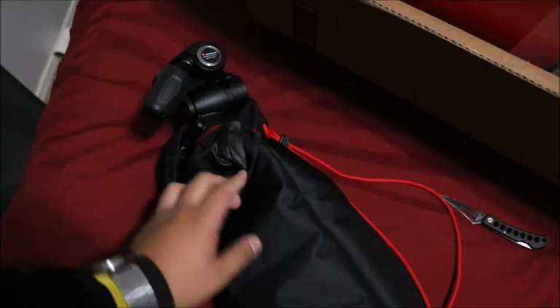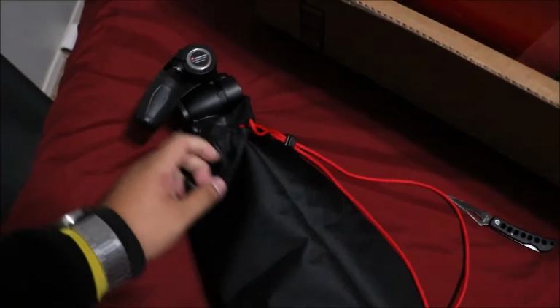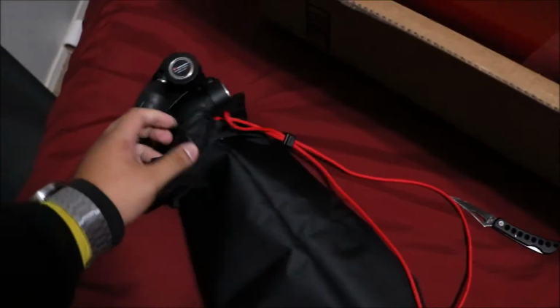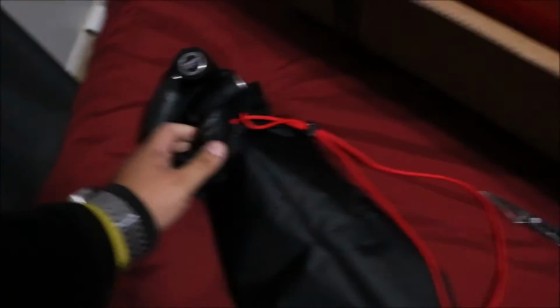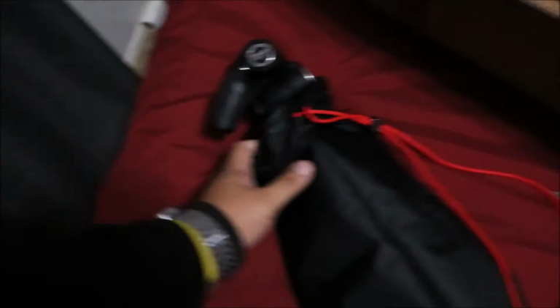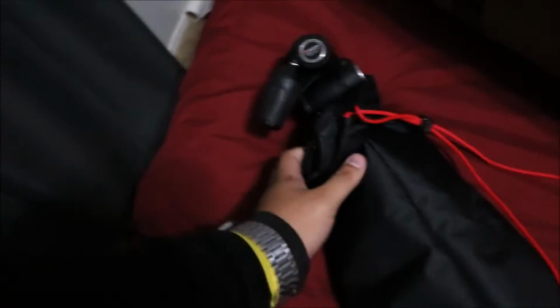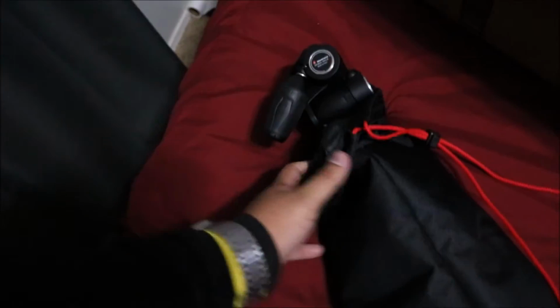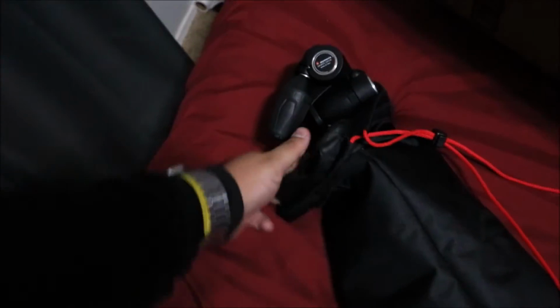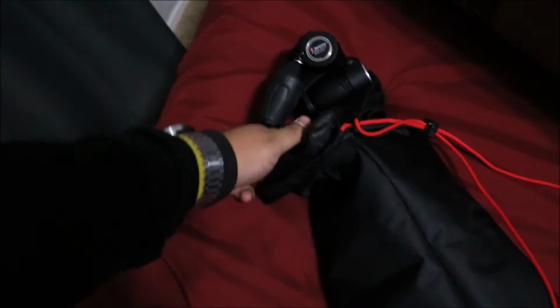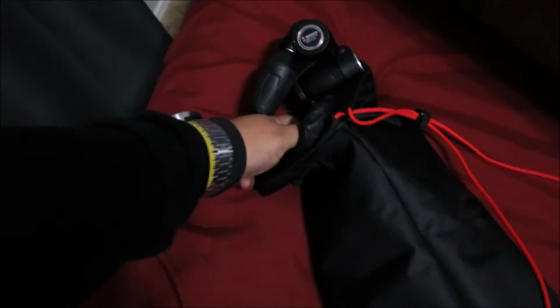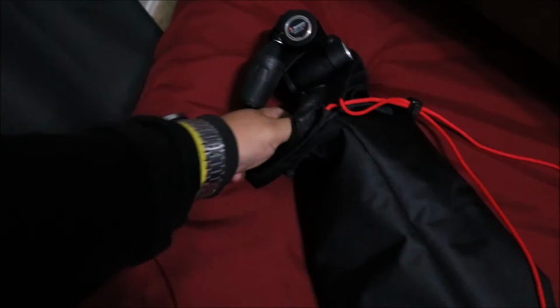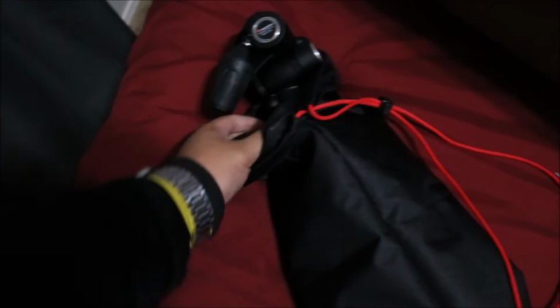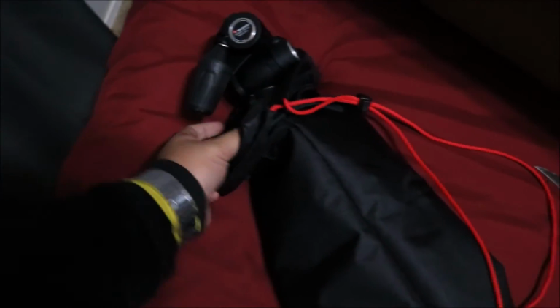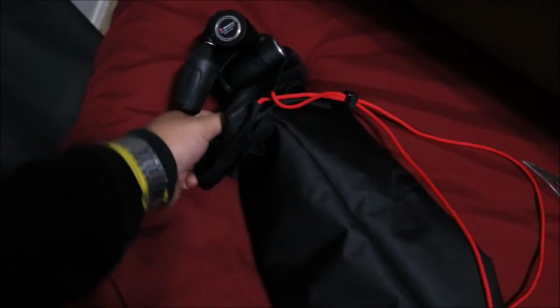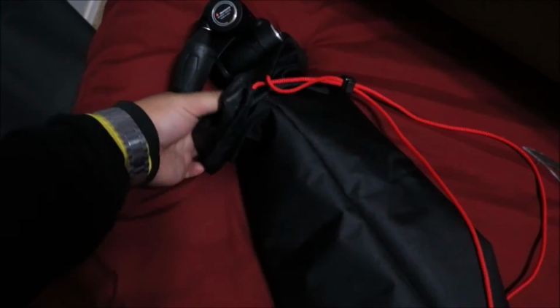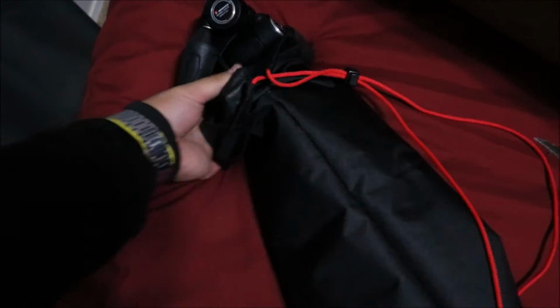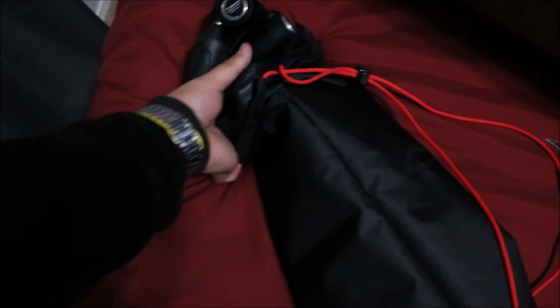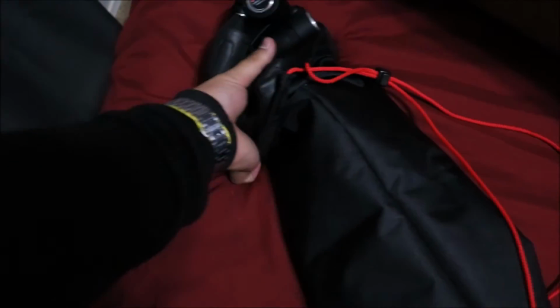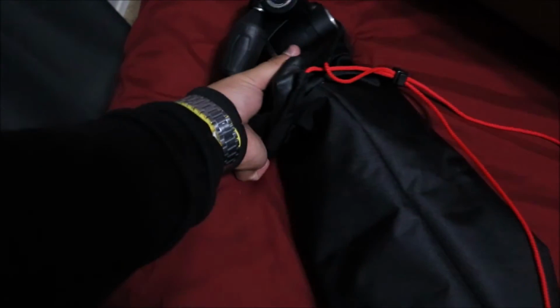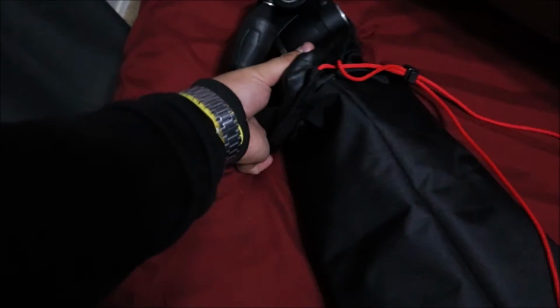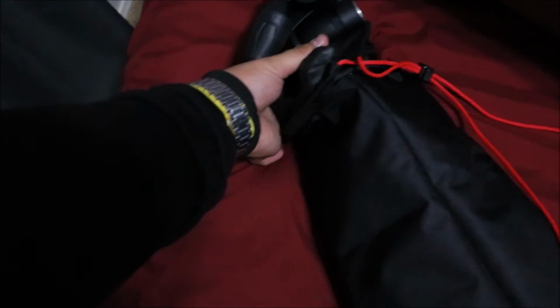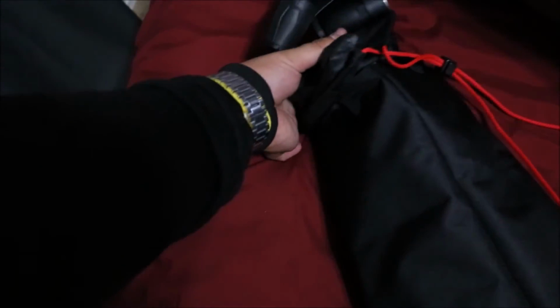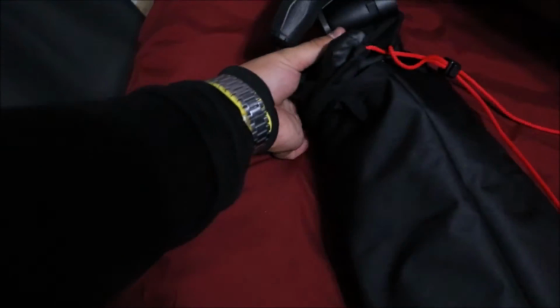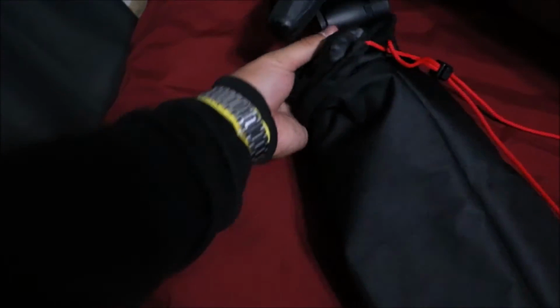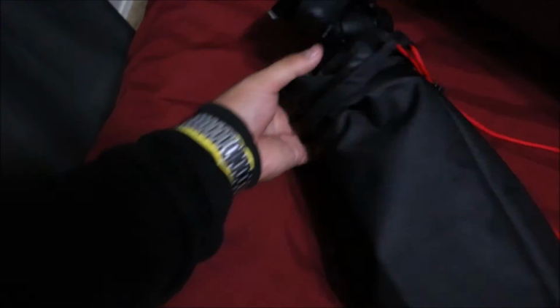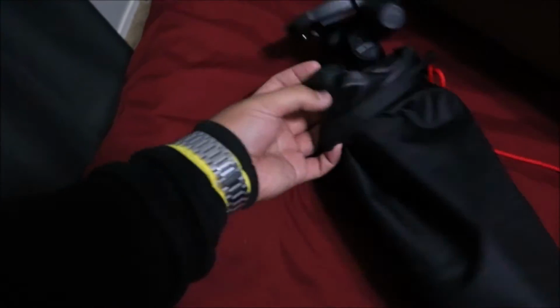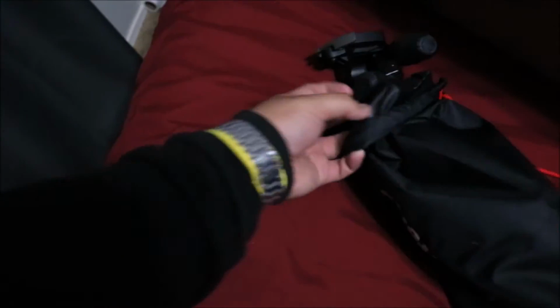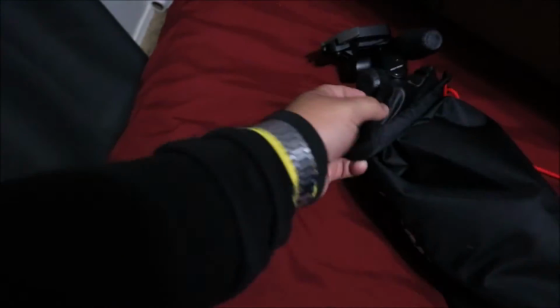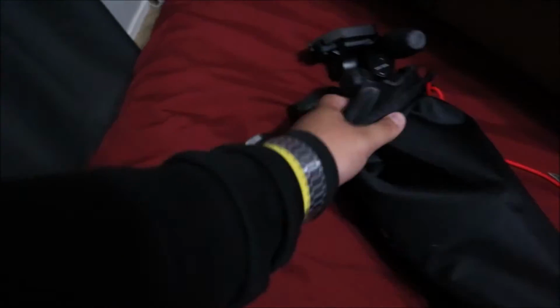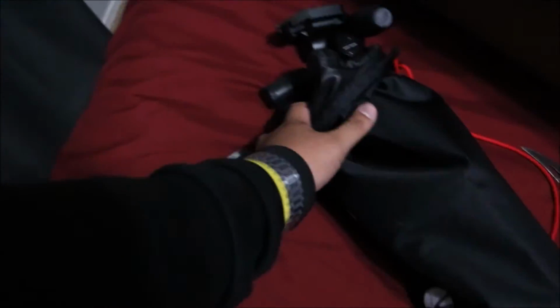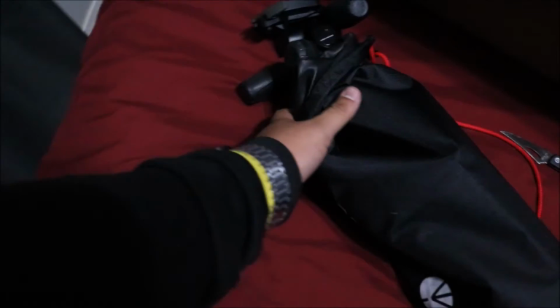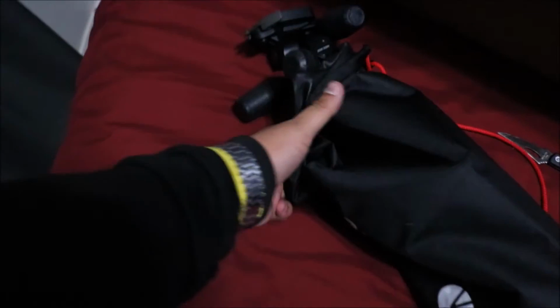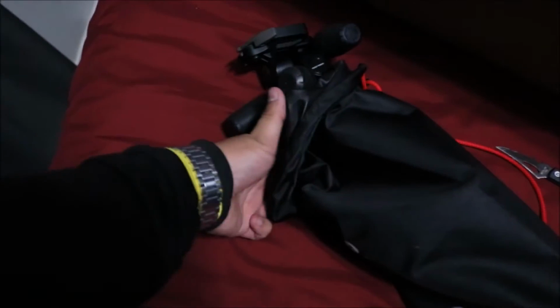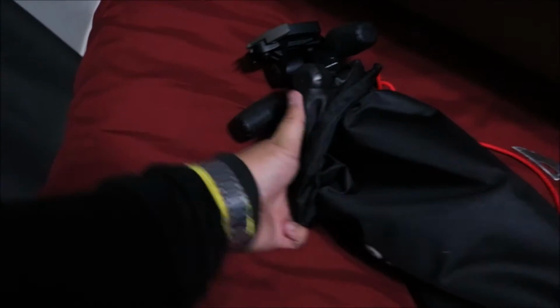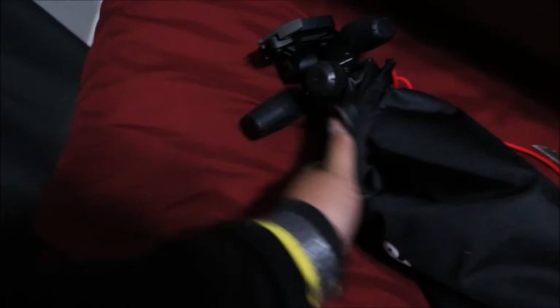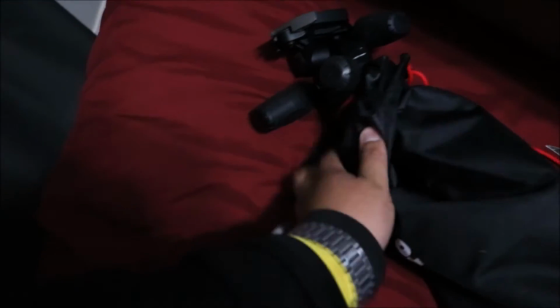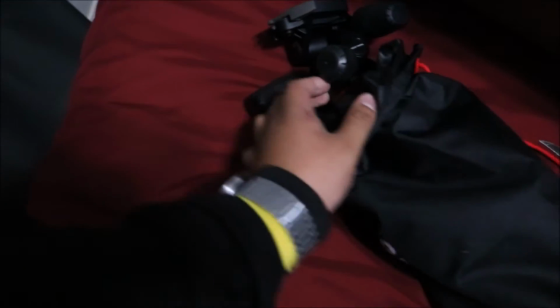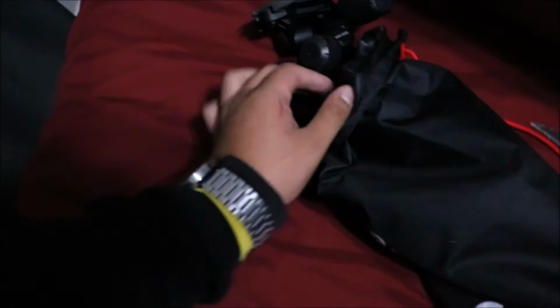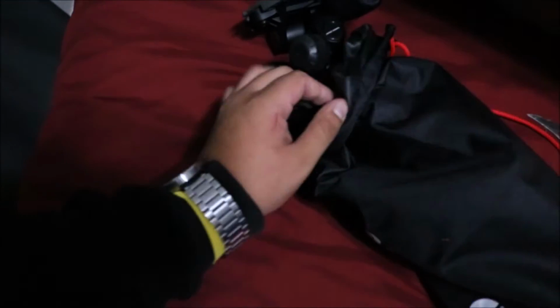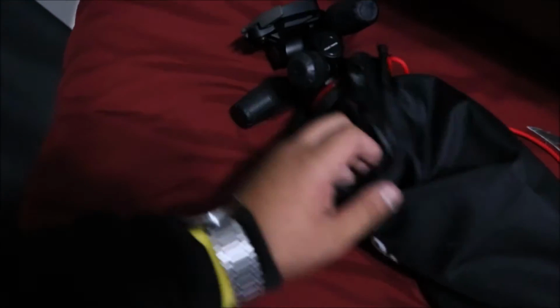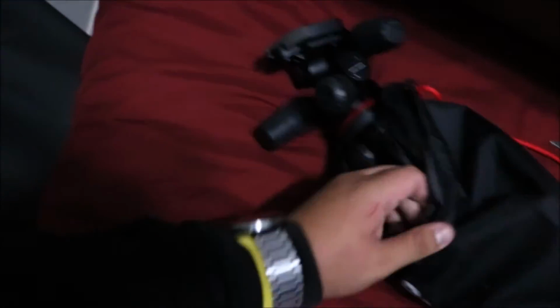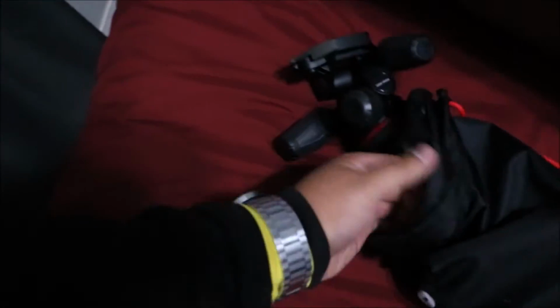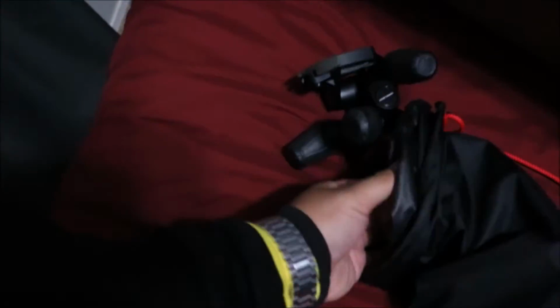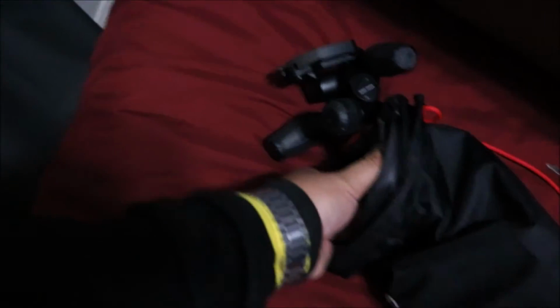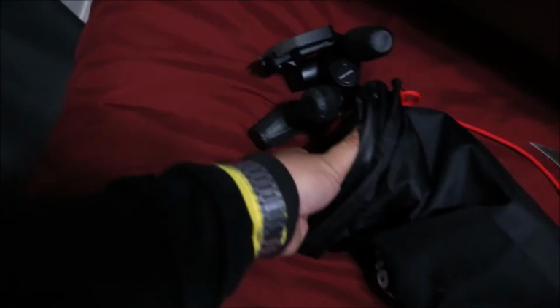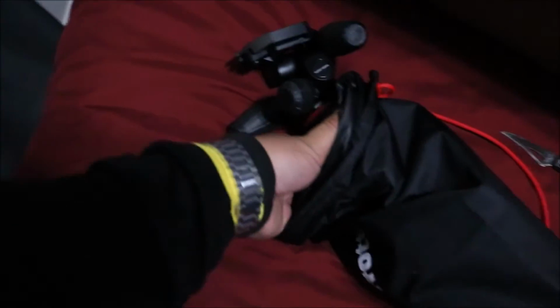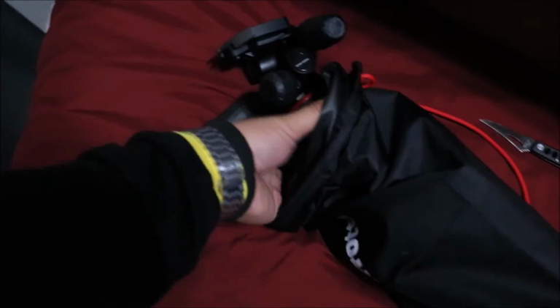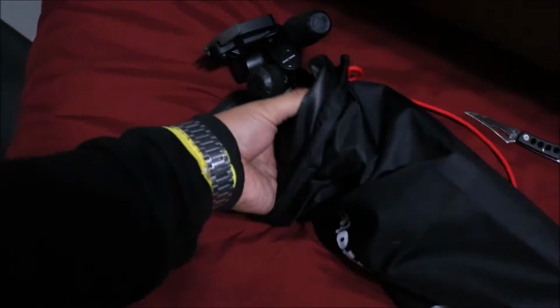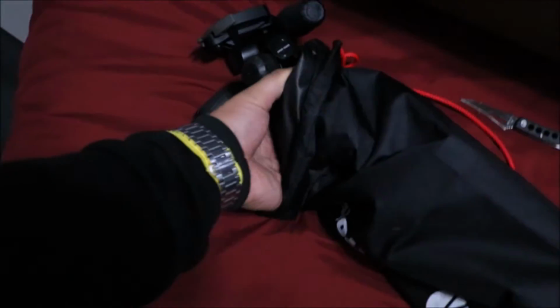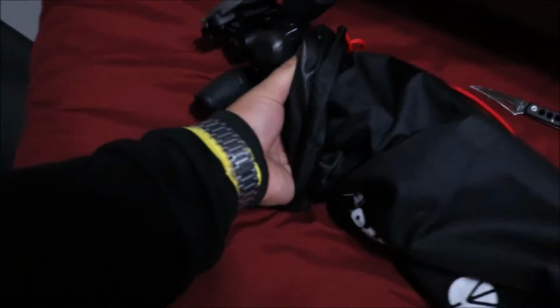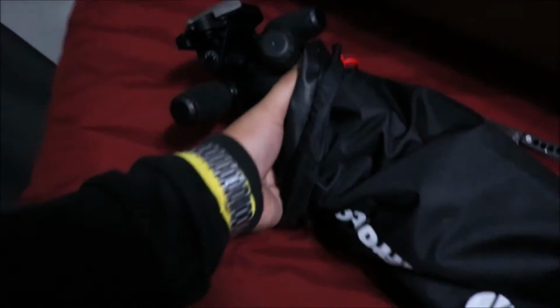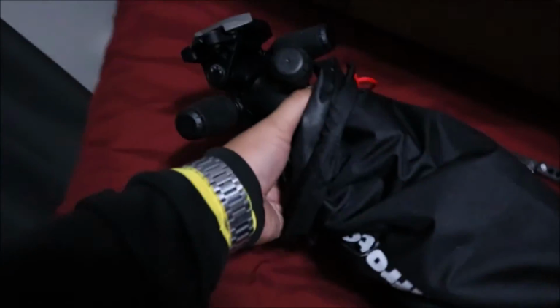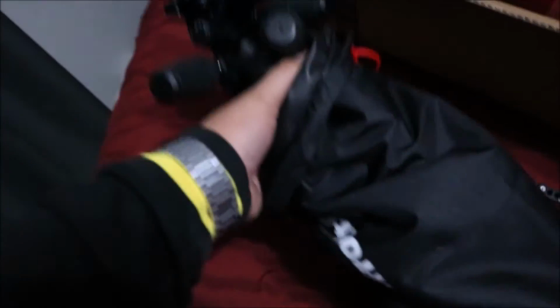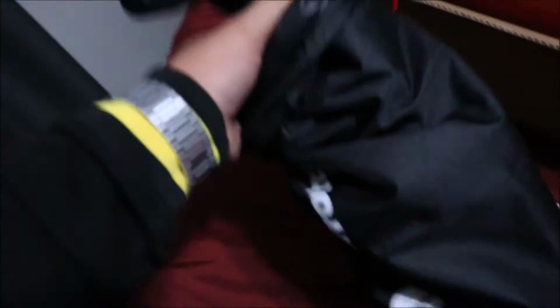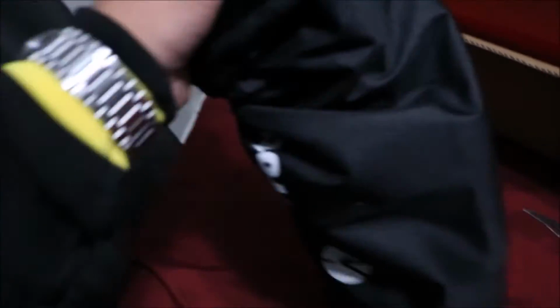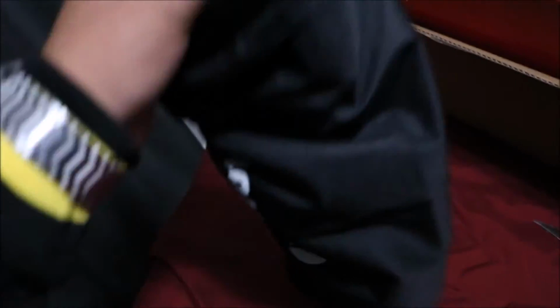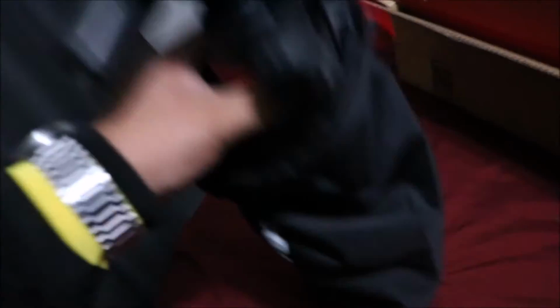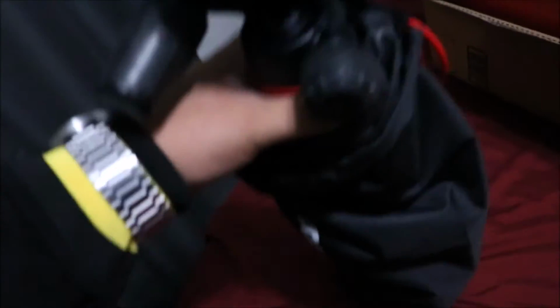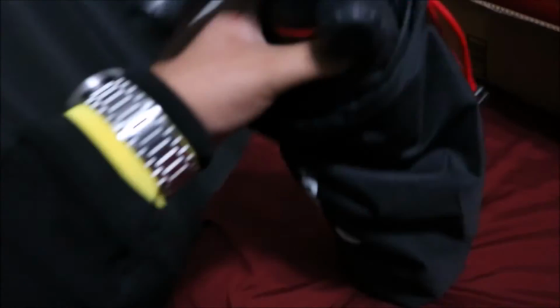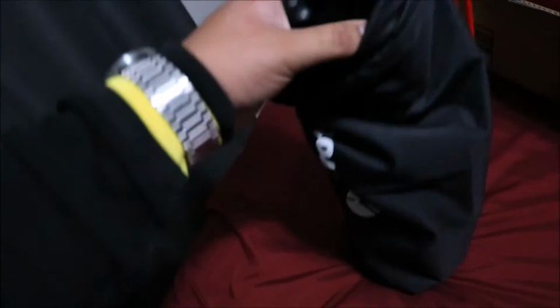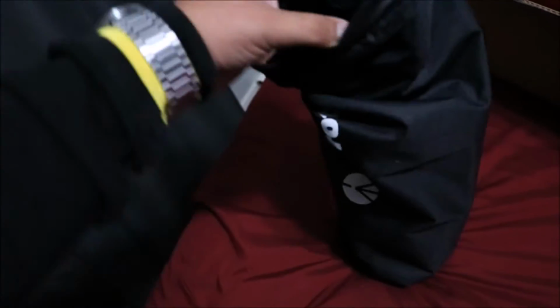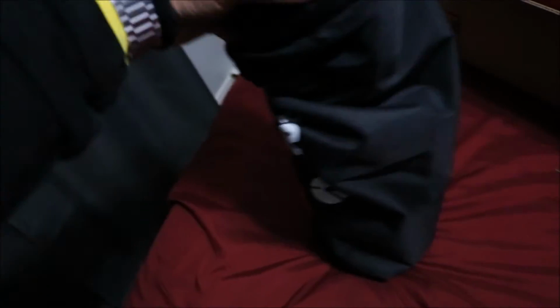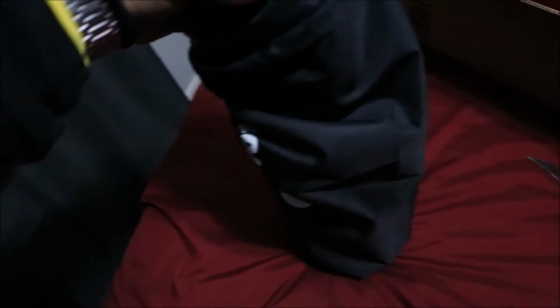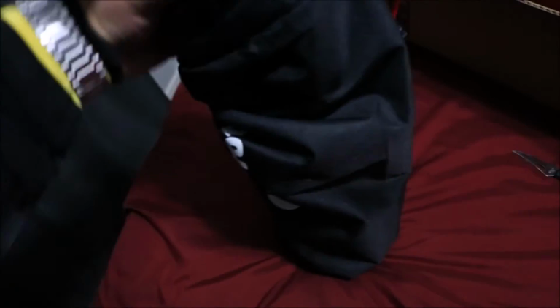This is just a rough unboxing, but I will have a full review coming pretty soon.